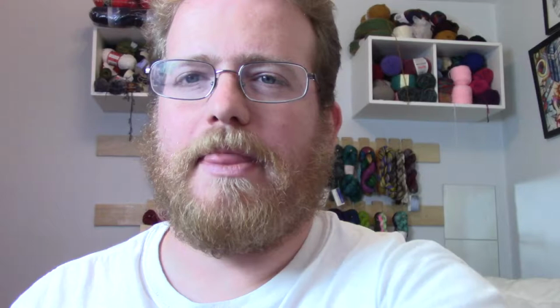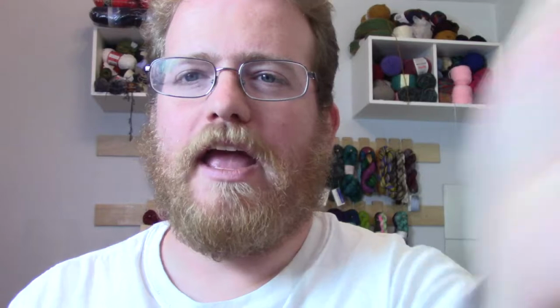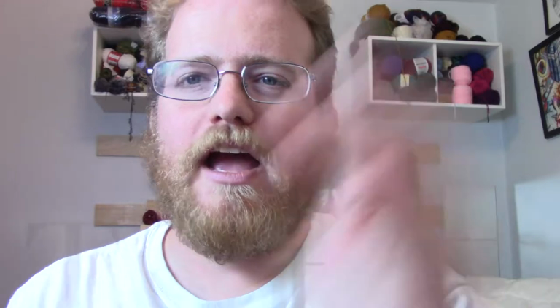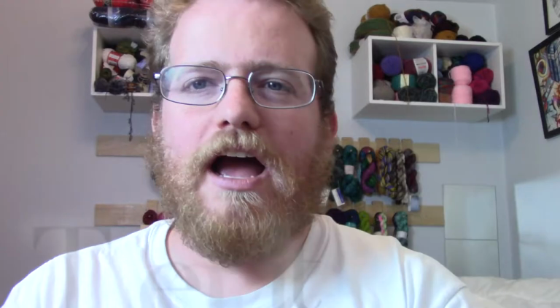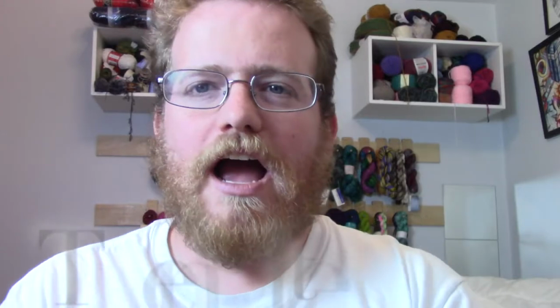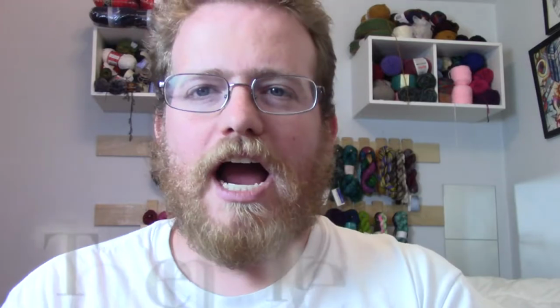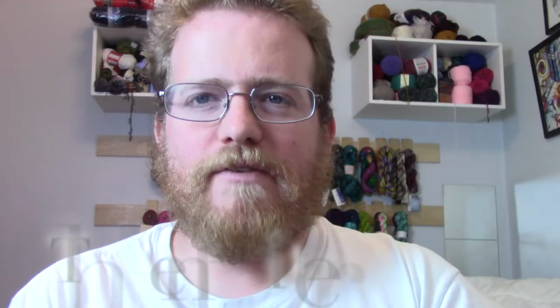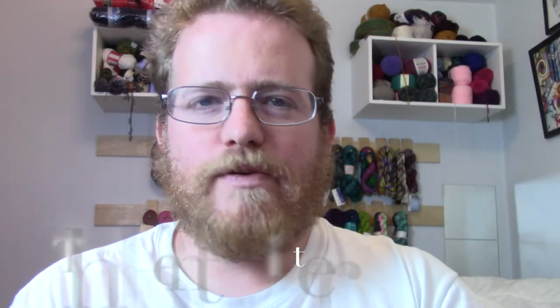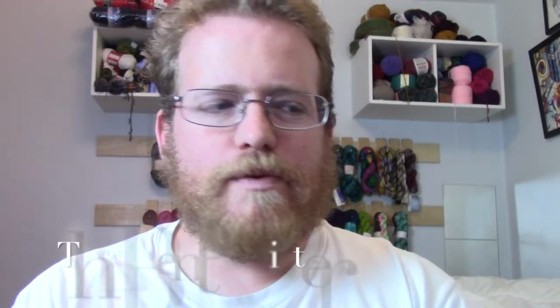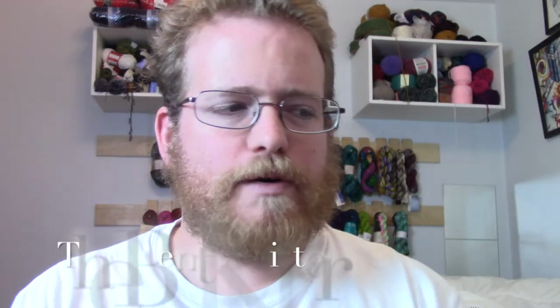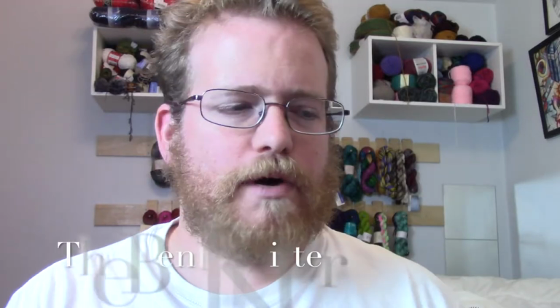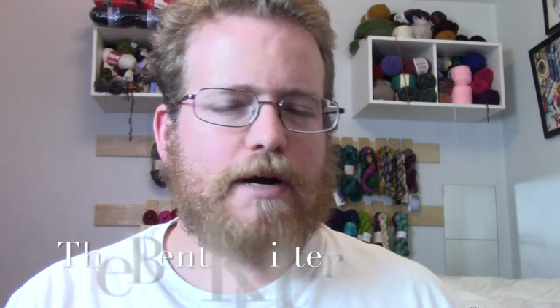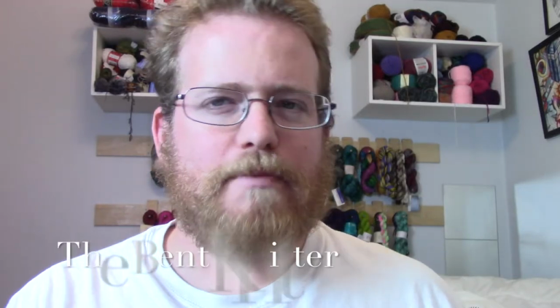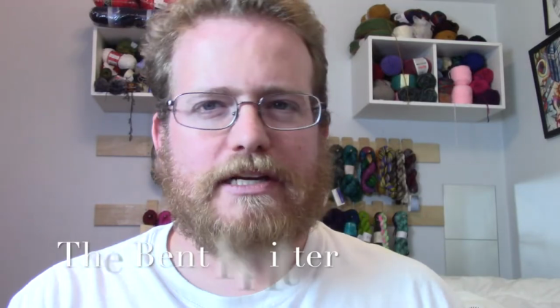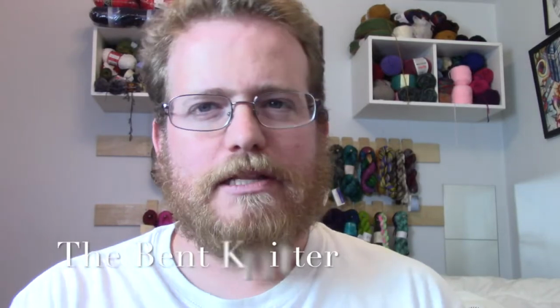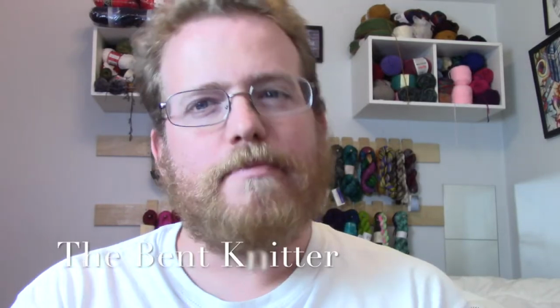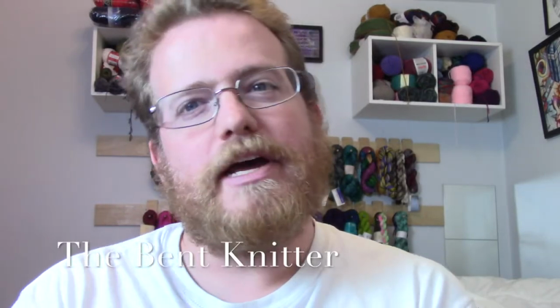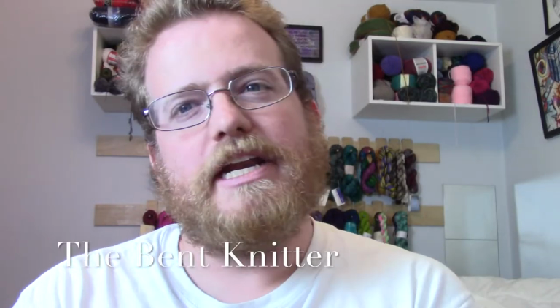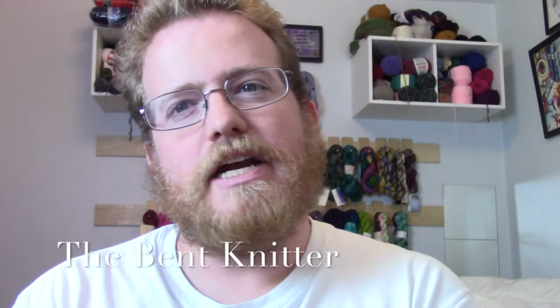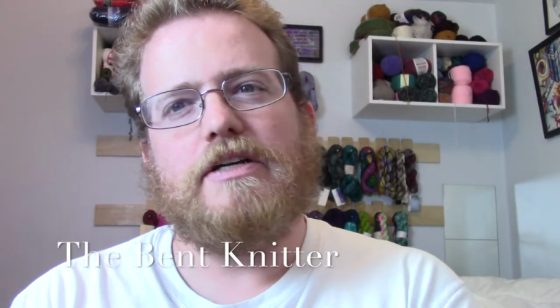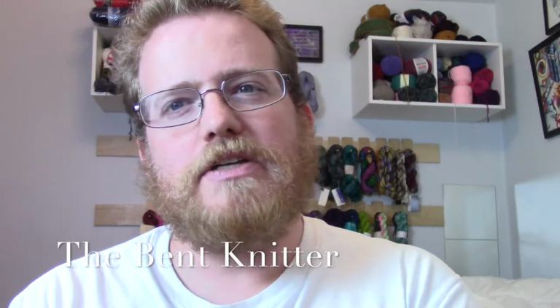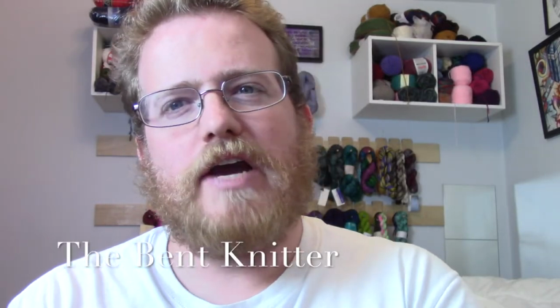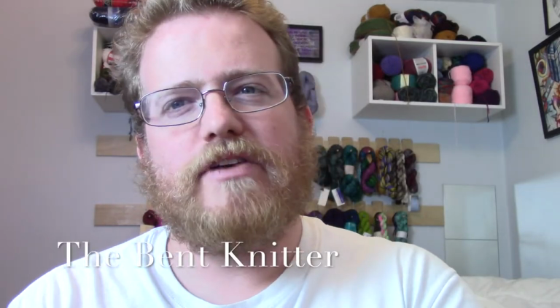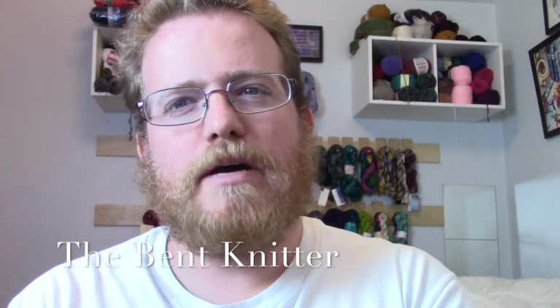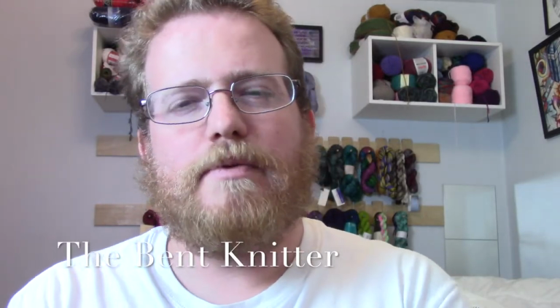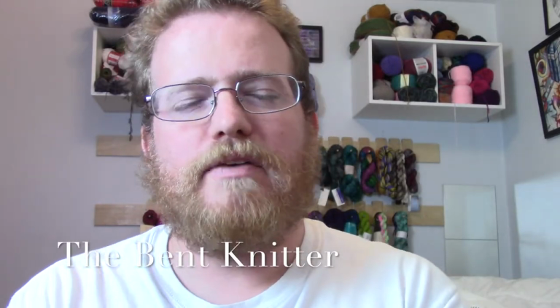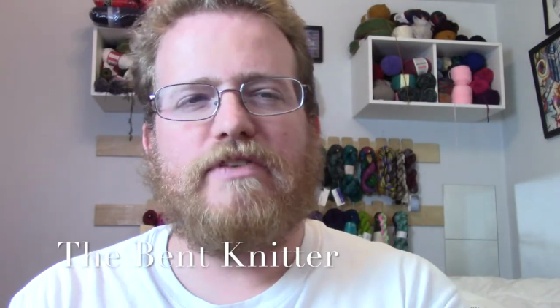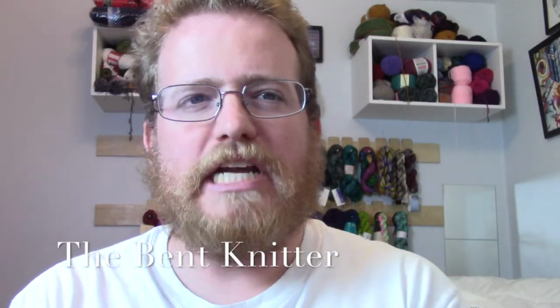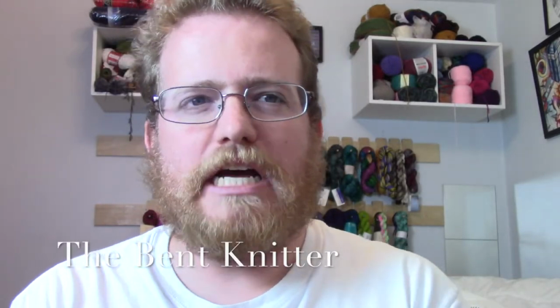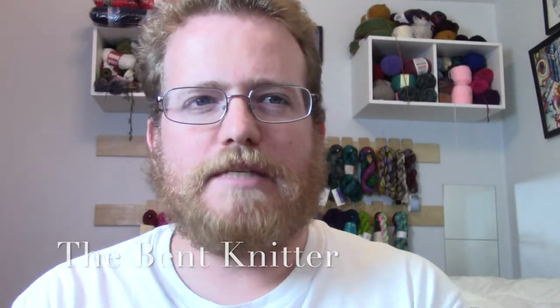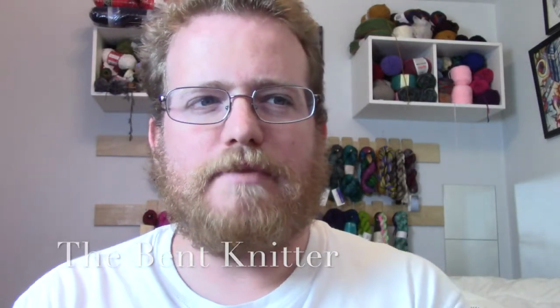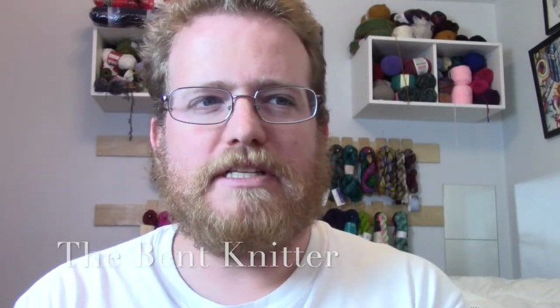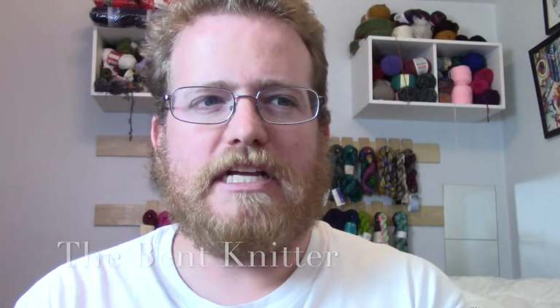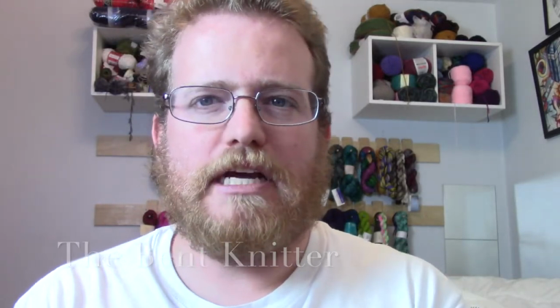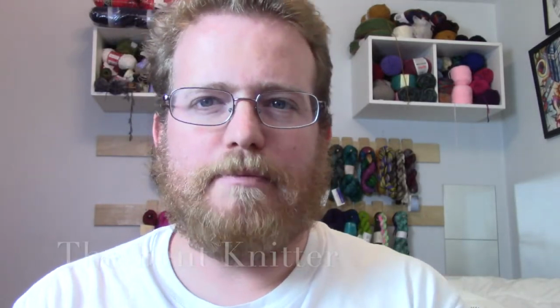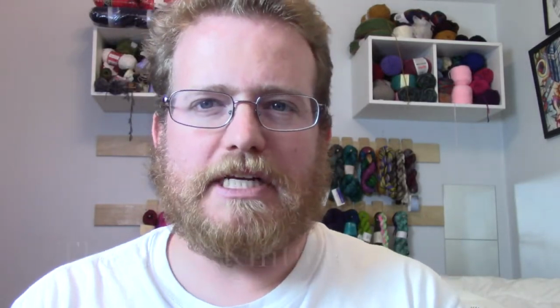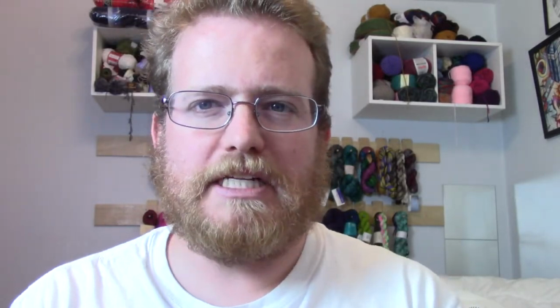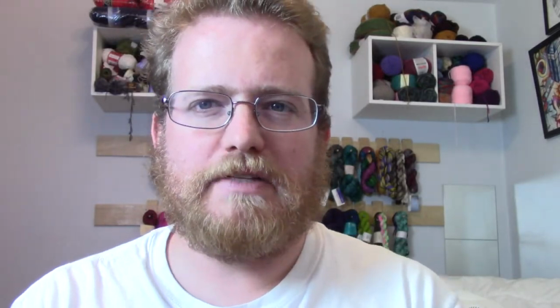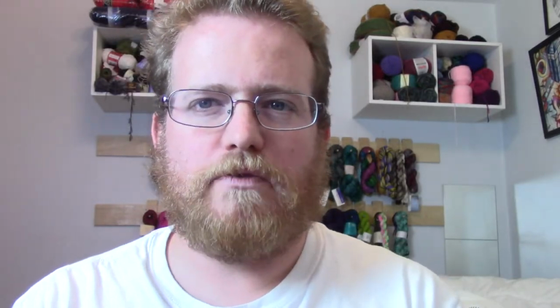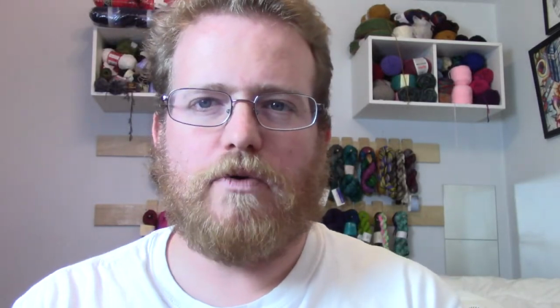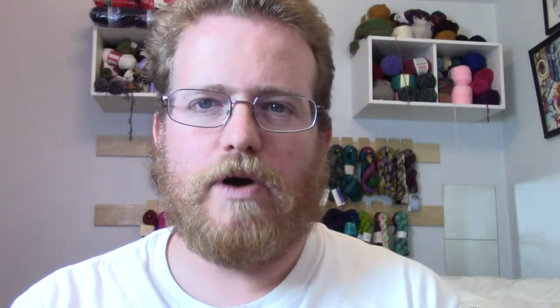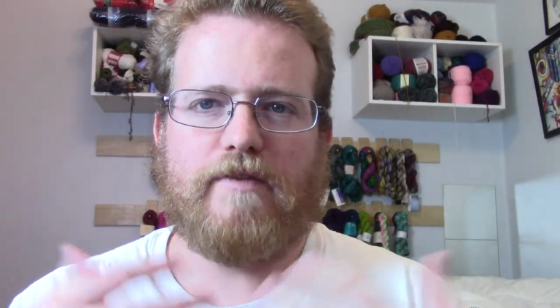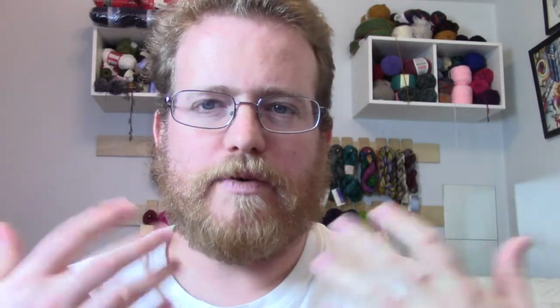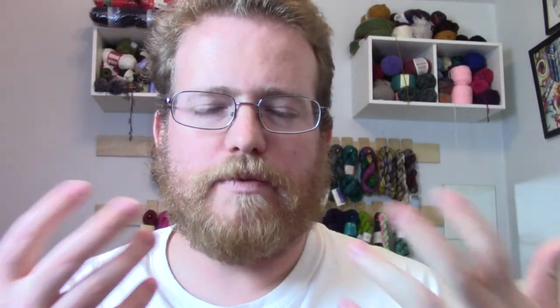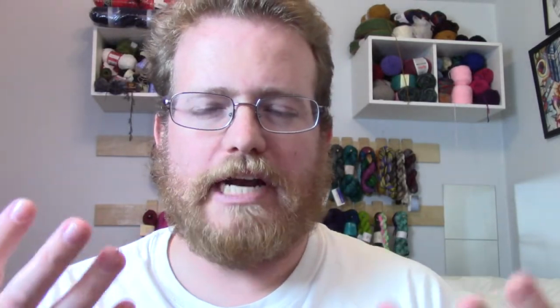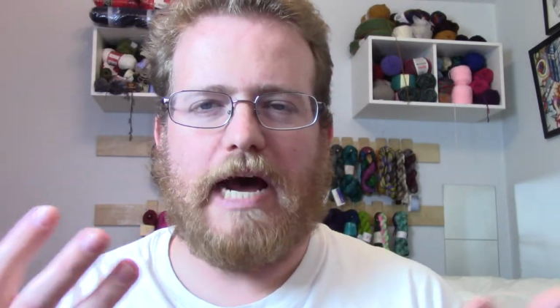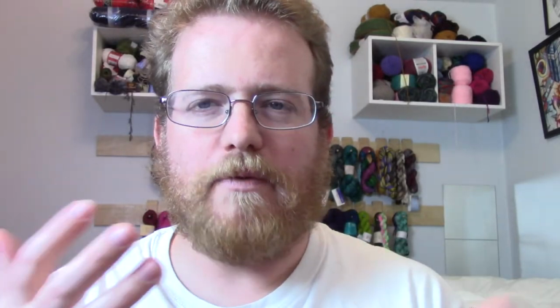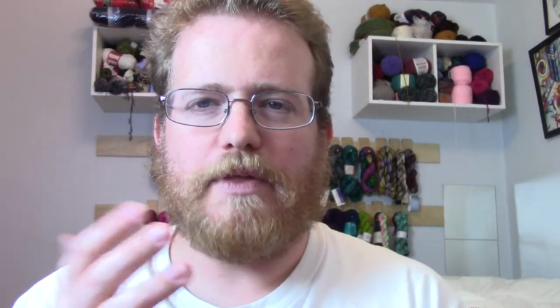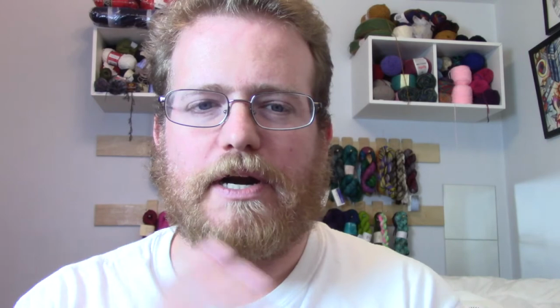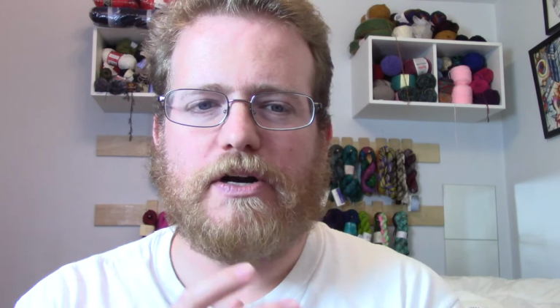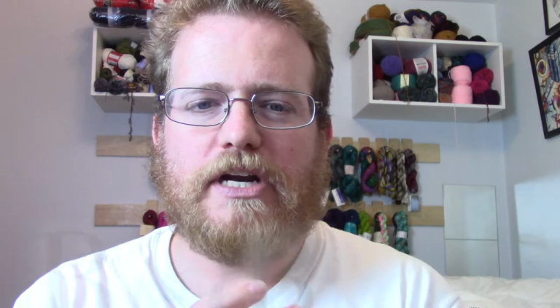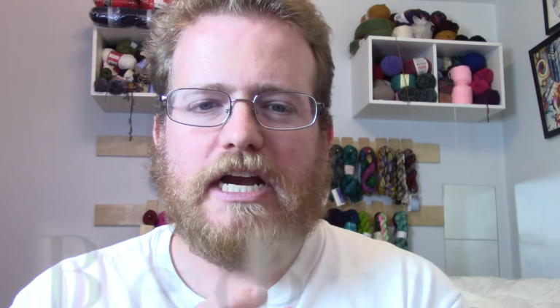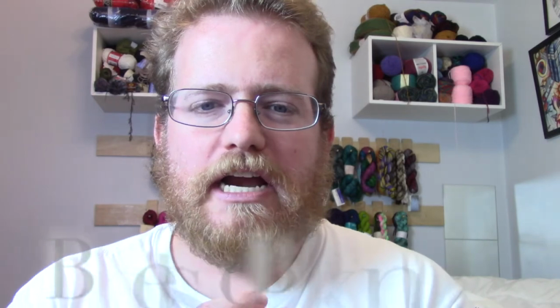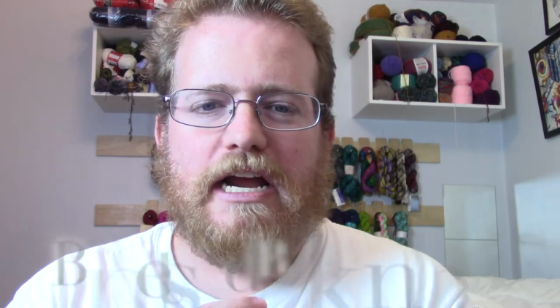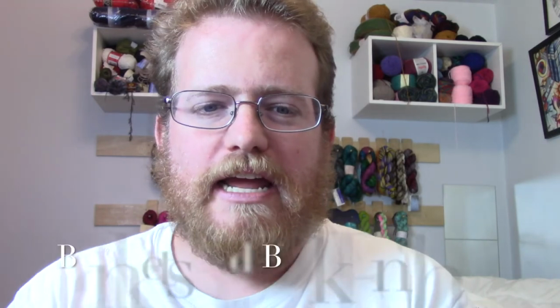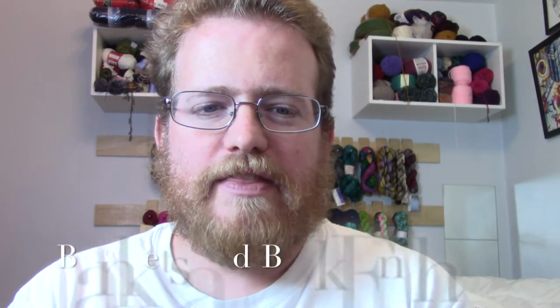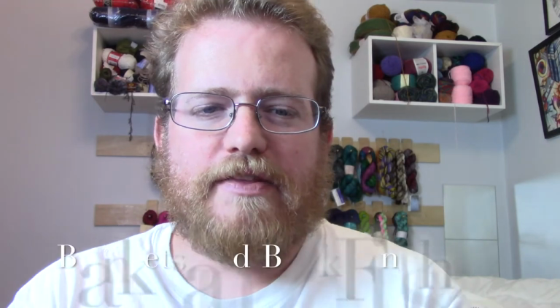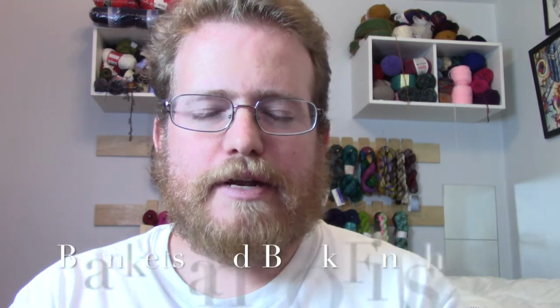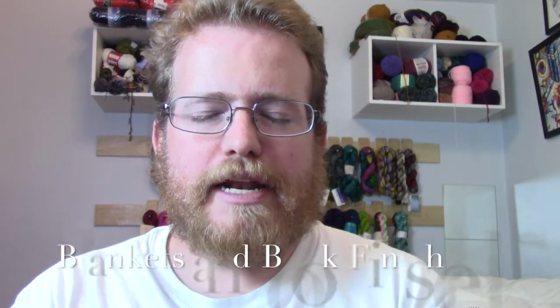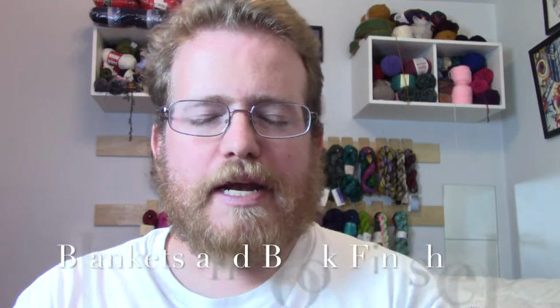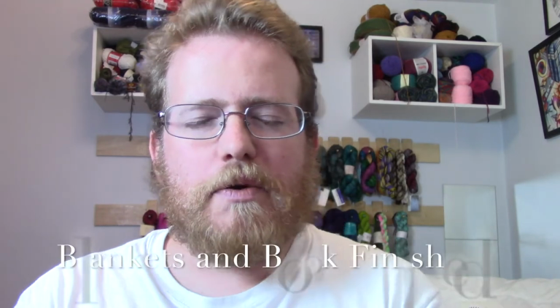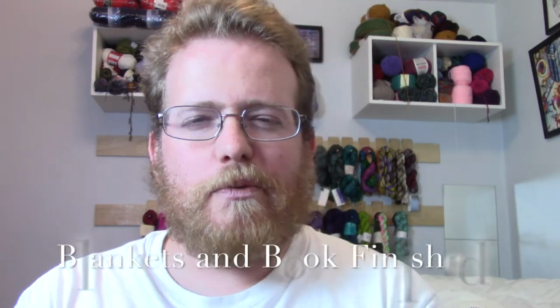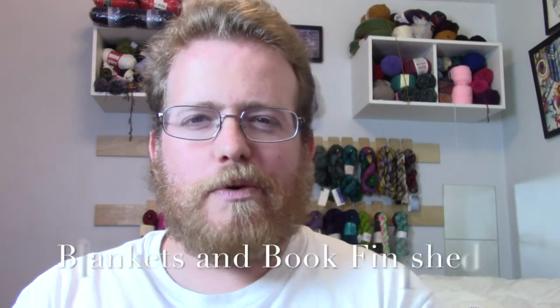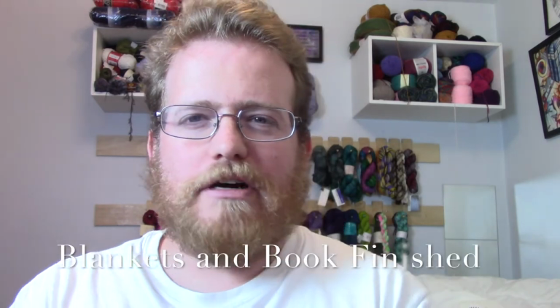Hi everyone, welcome back to the Bent Knitter. I have a couple of announcements and updates for everyone out there in the knitting world.